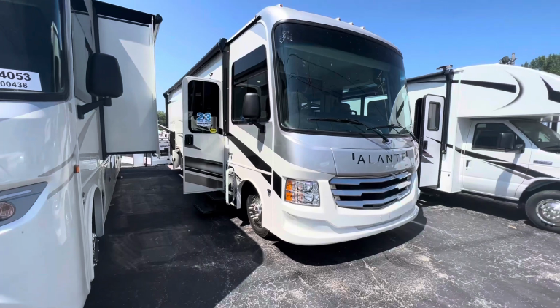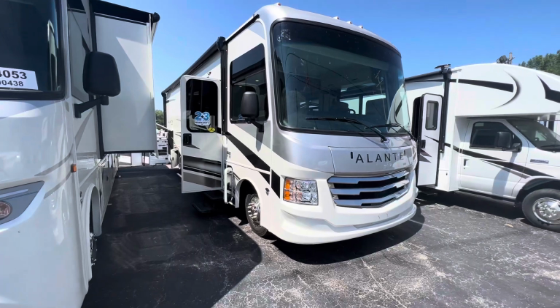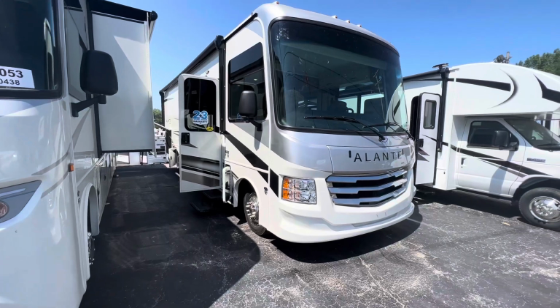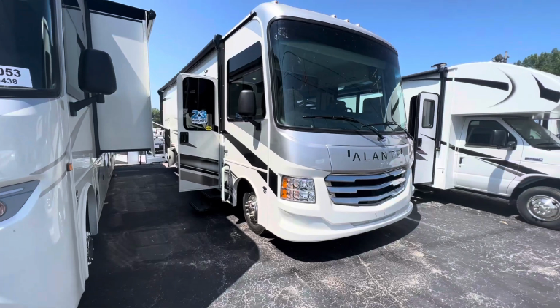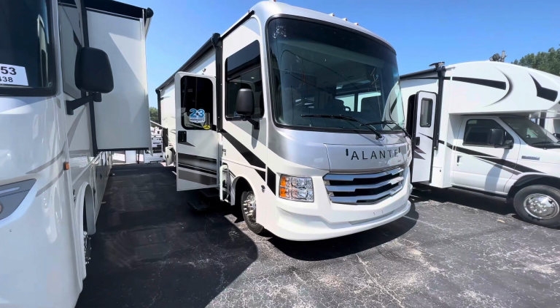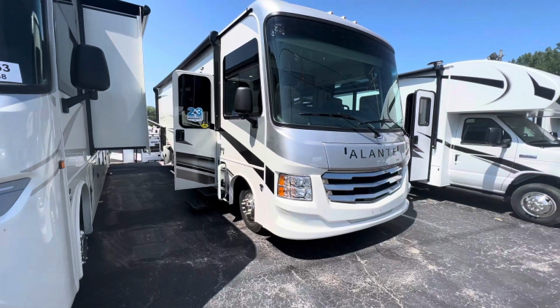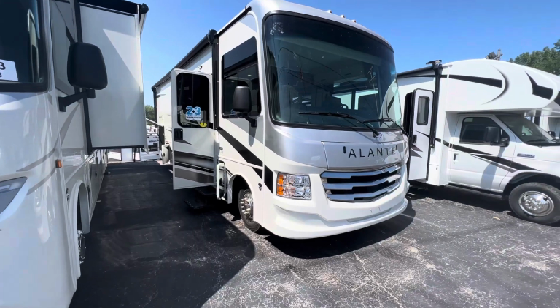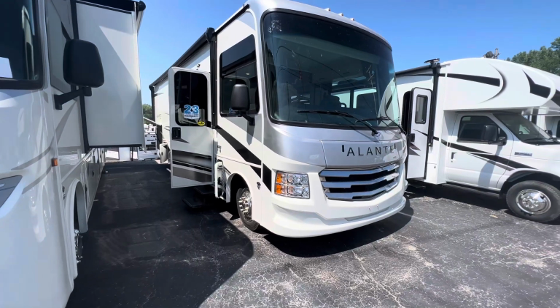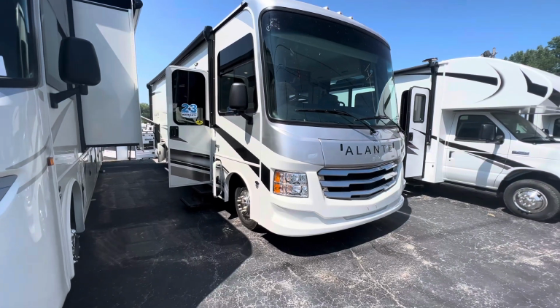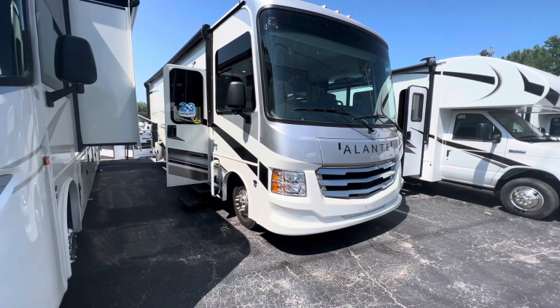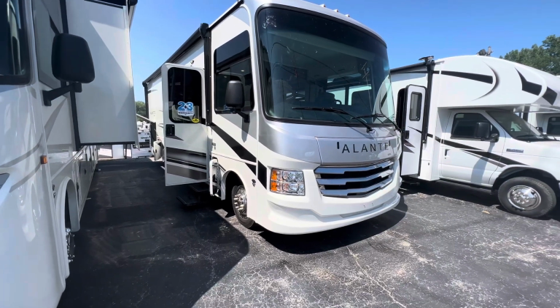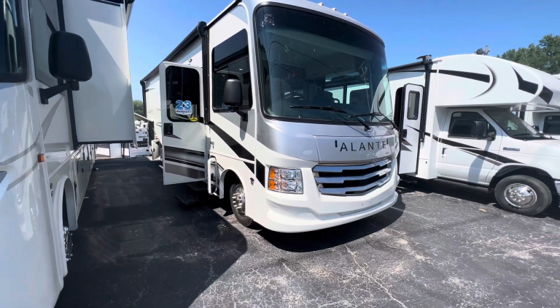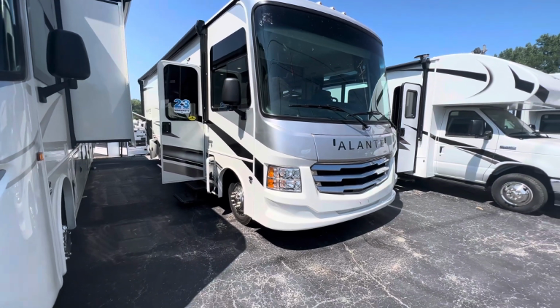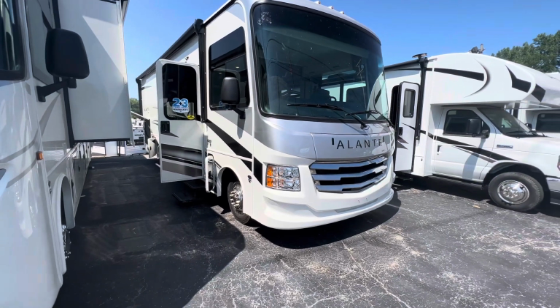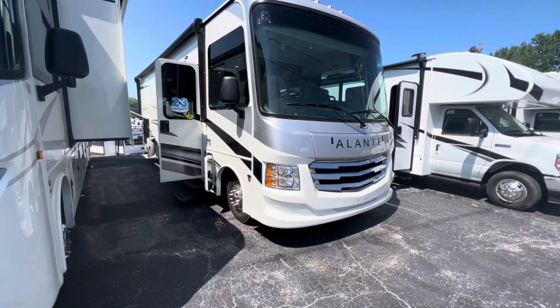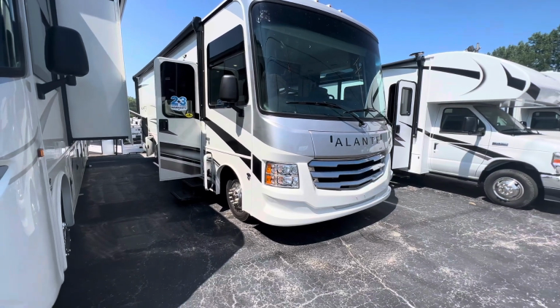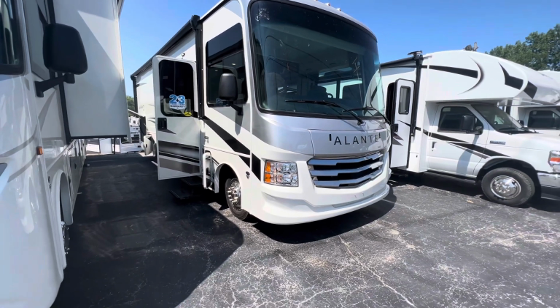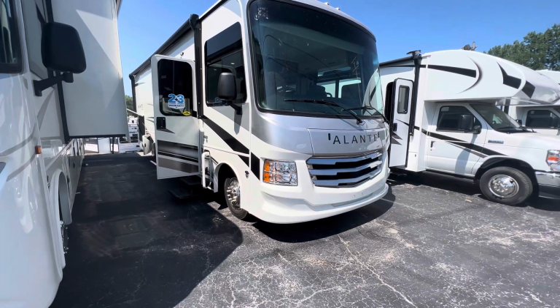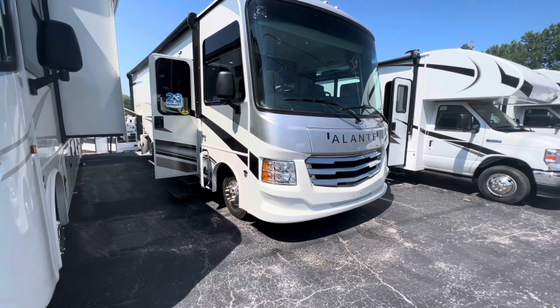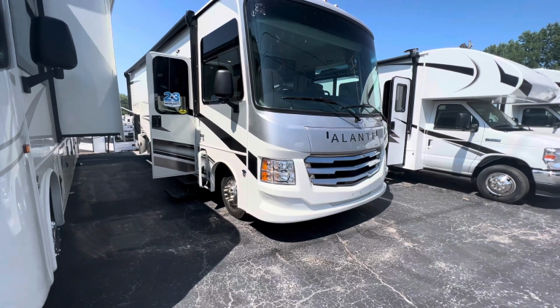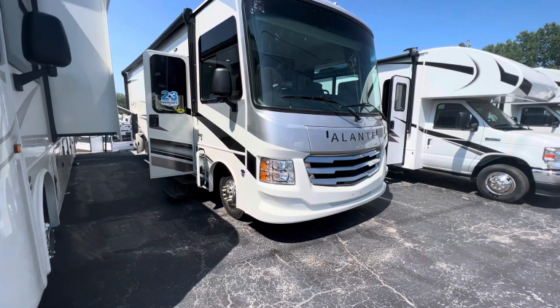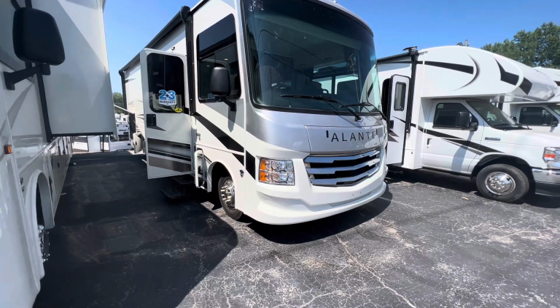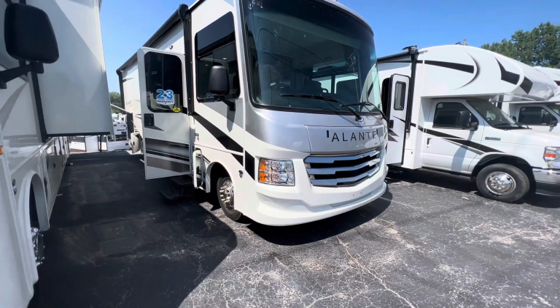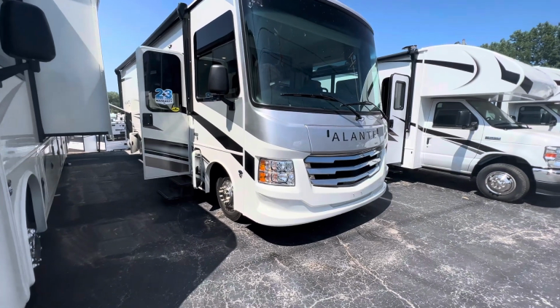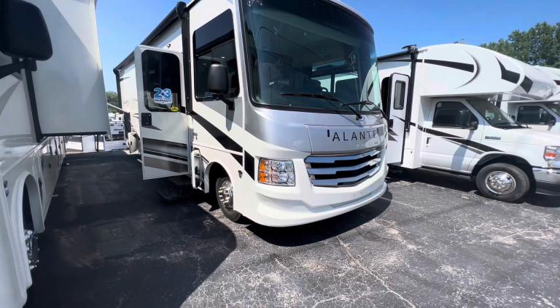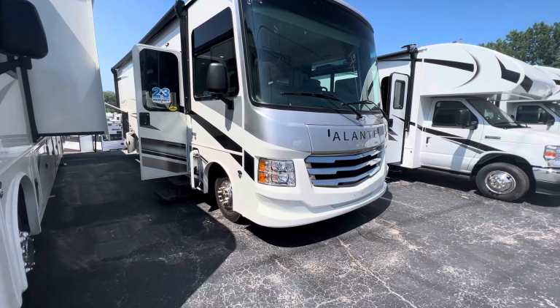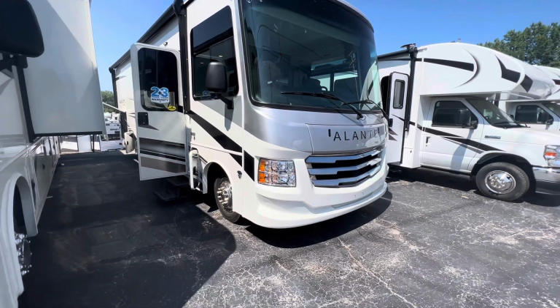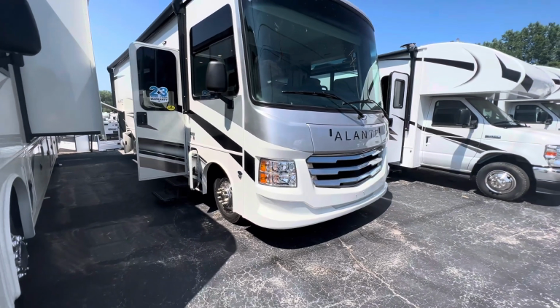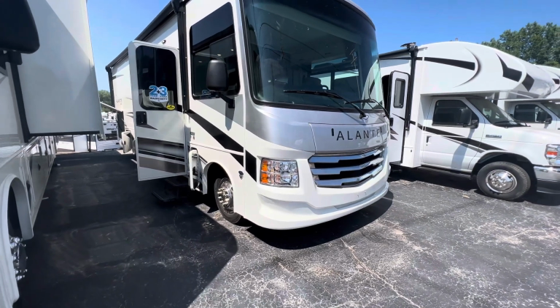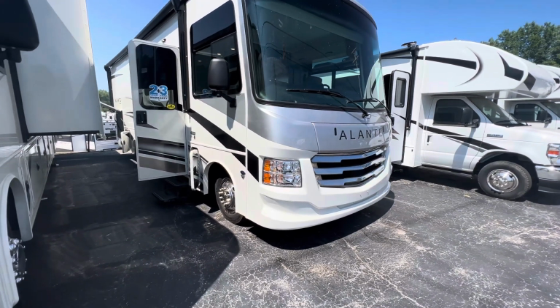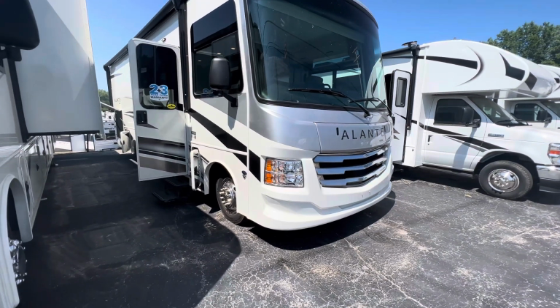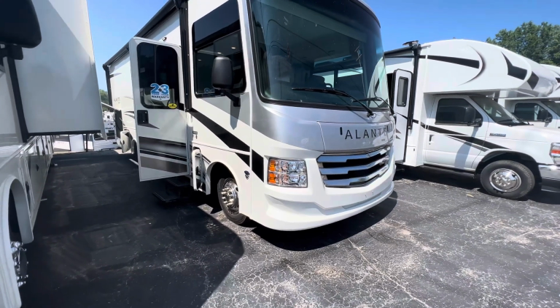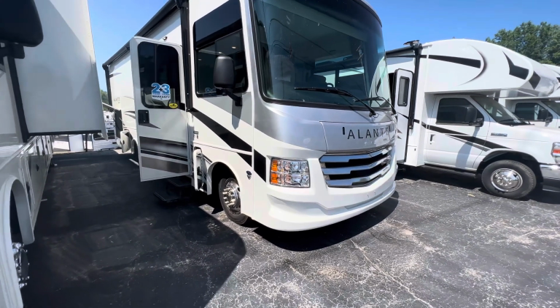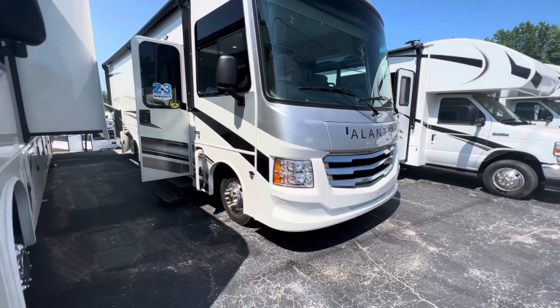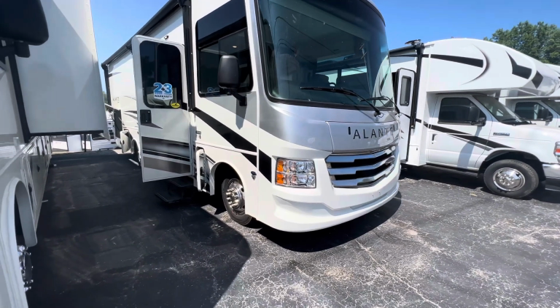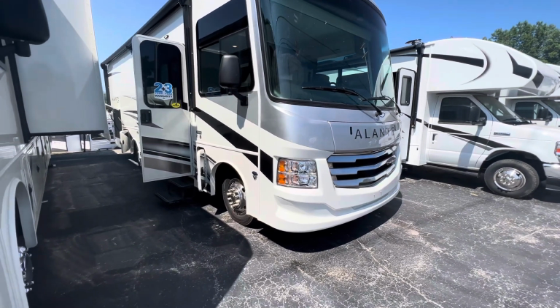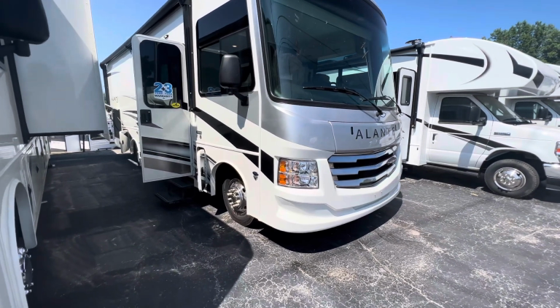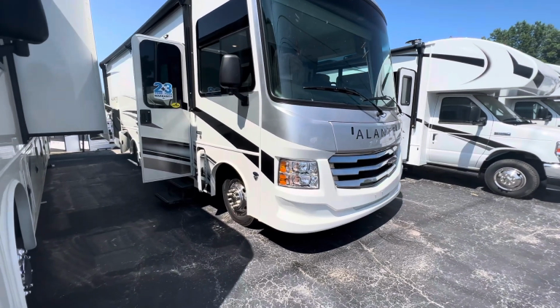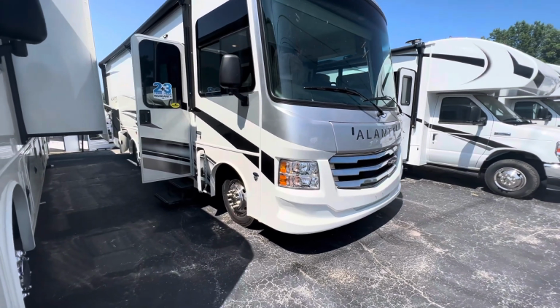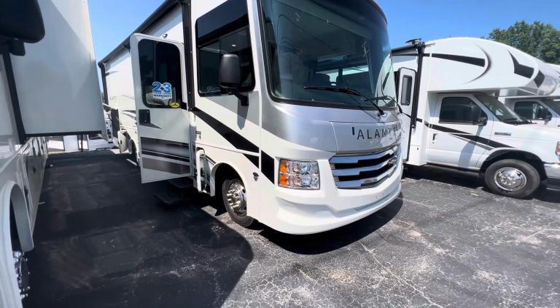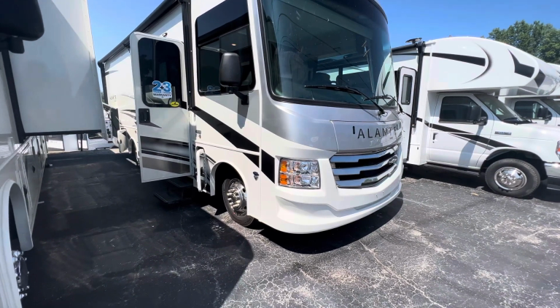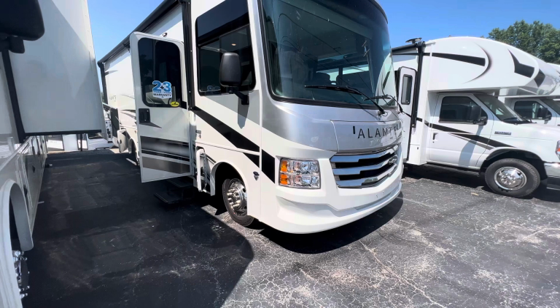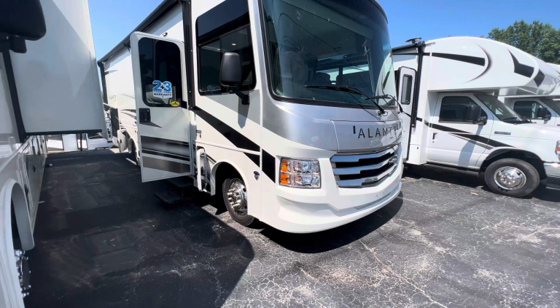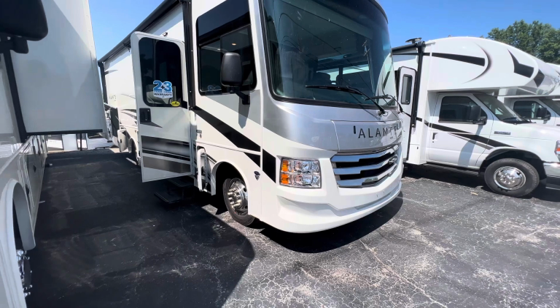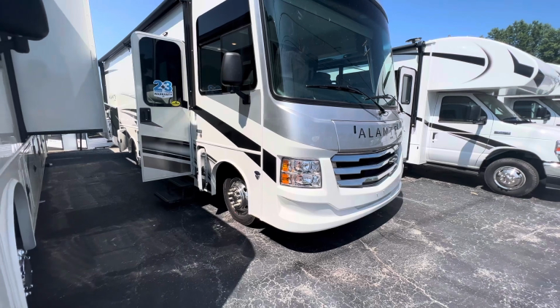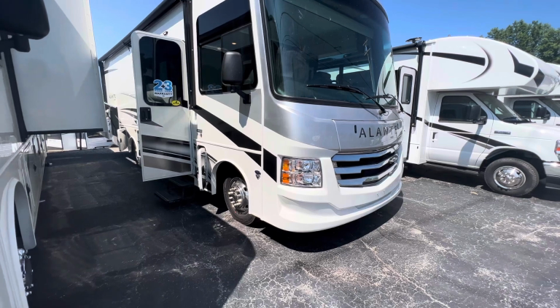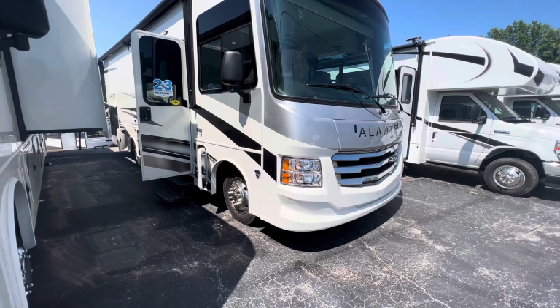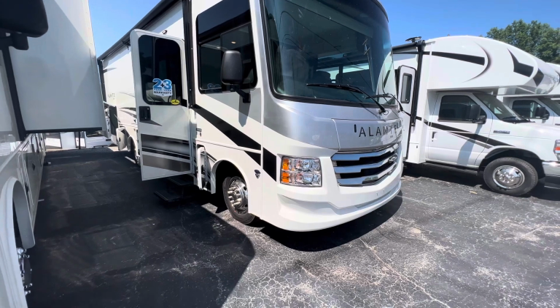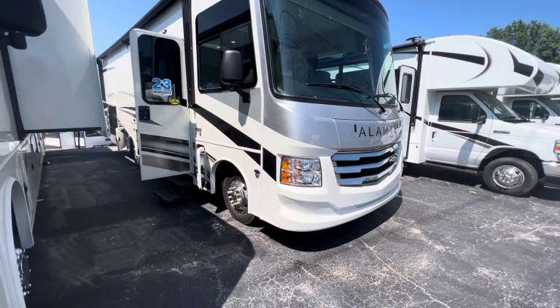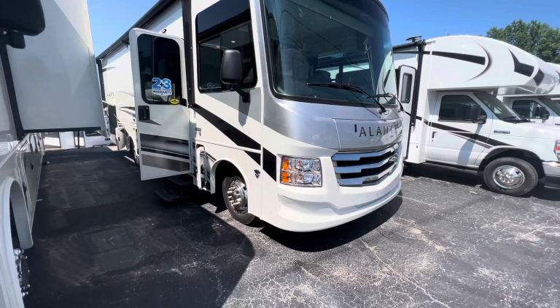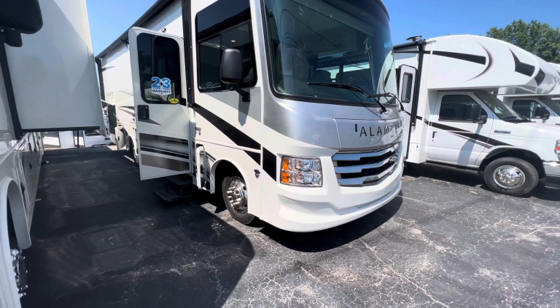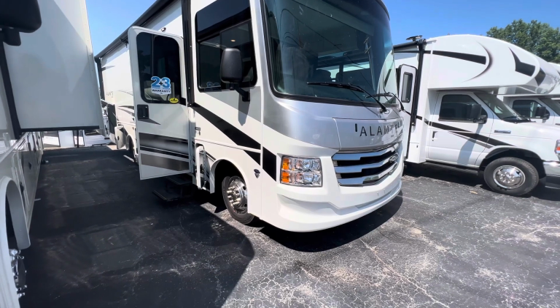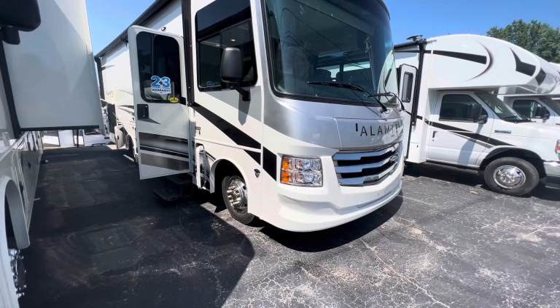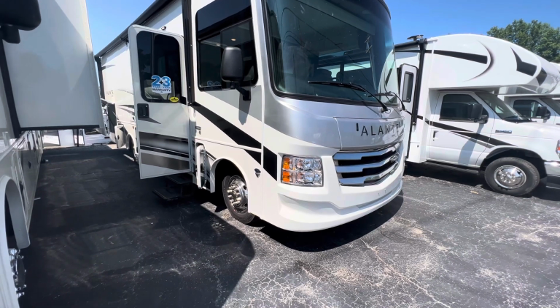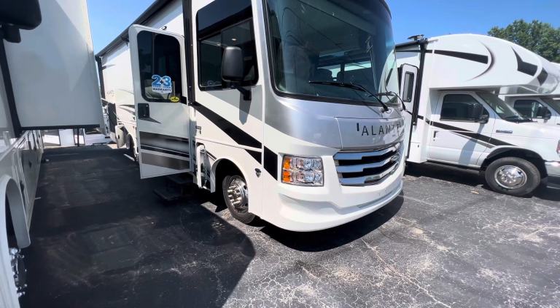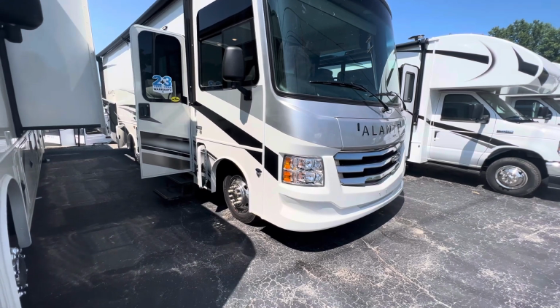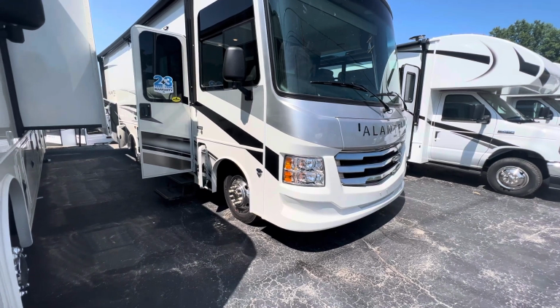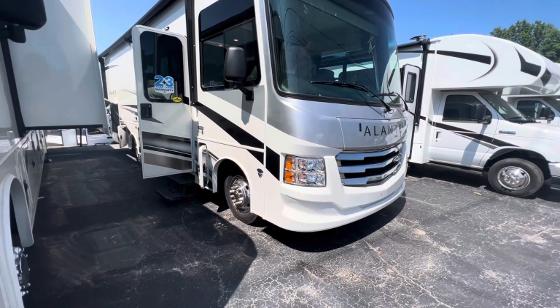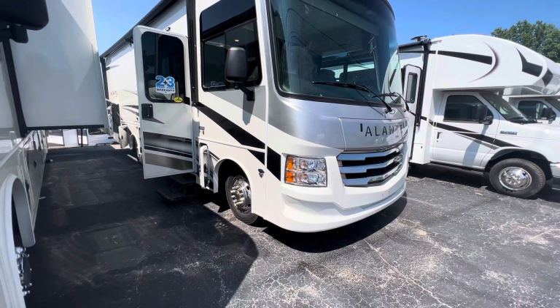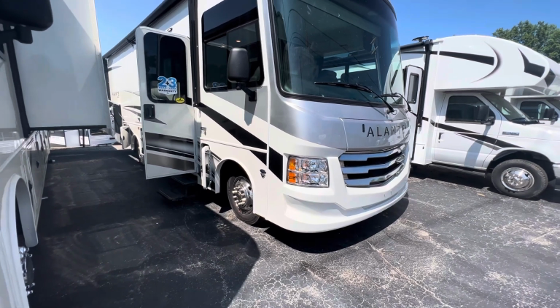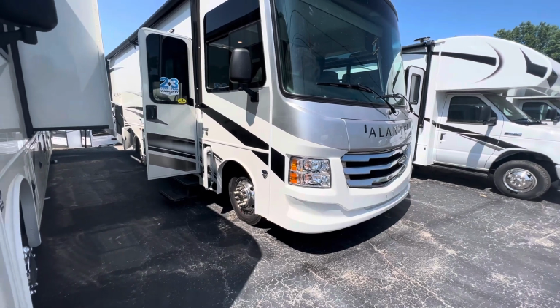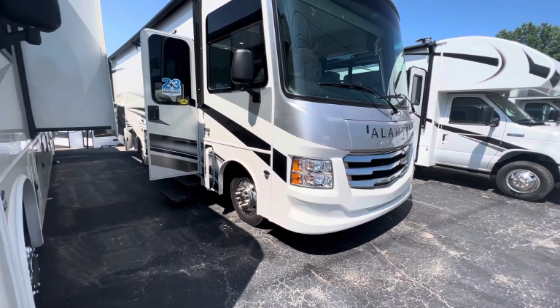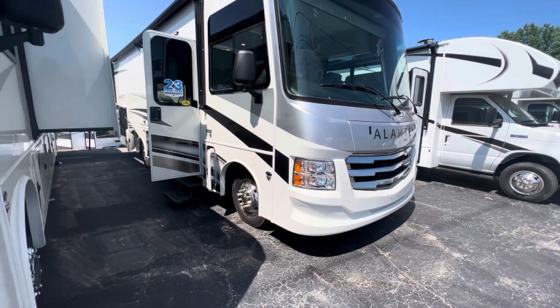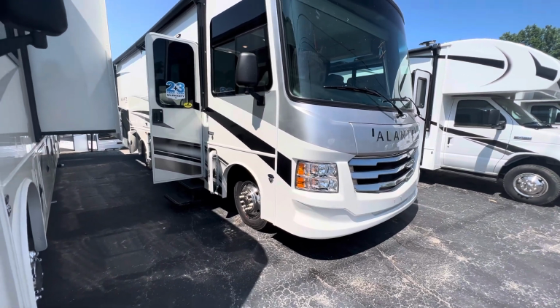Hey guys, Mac here with Pete's RV Center. We've got the 2024 Jayco Allante, and I'm looking at the 29S floor plan here.